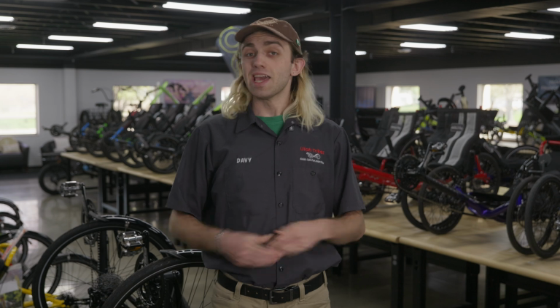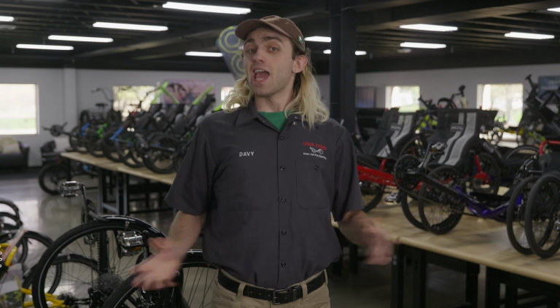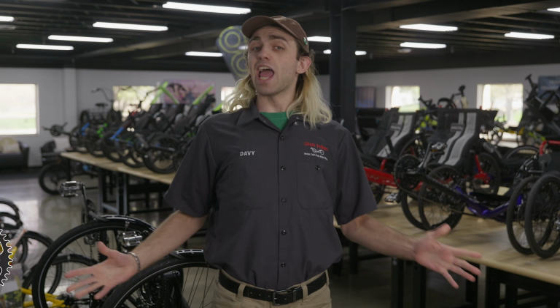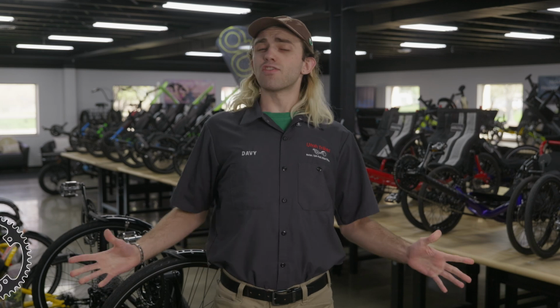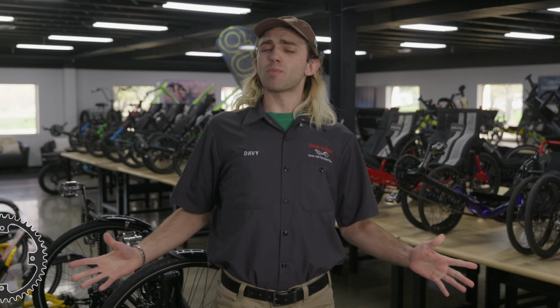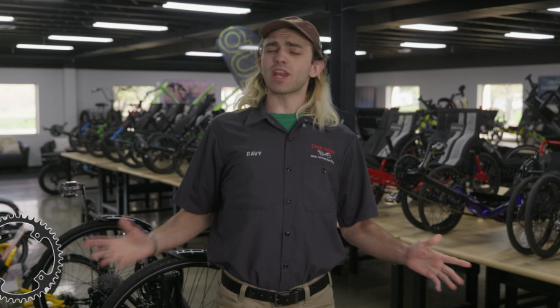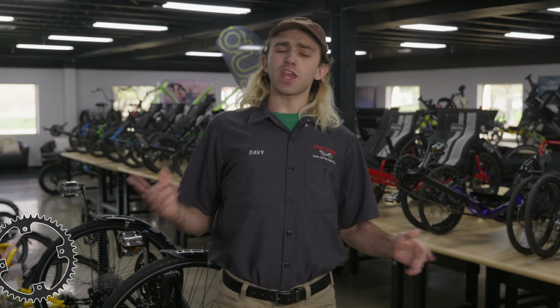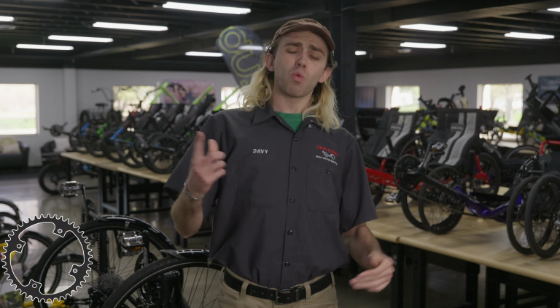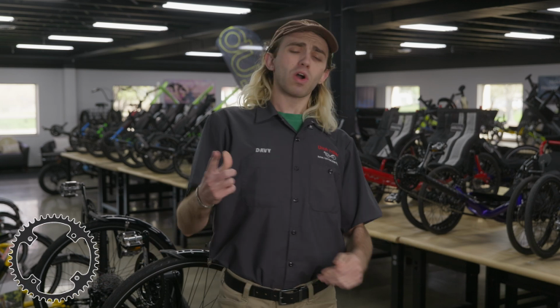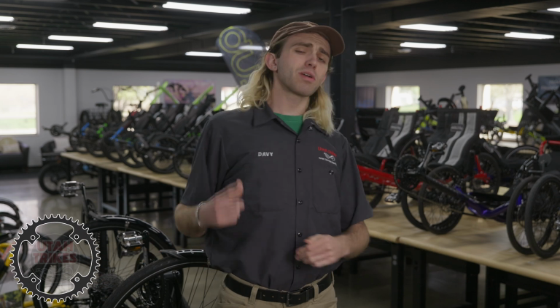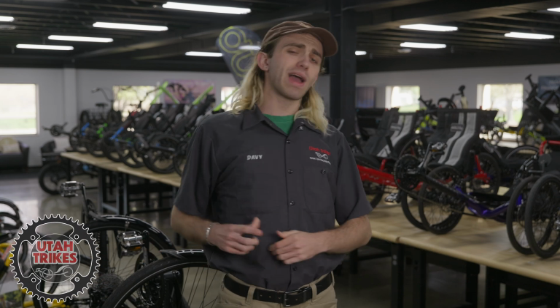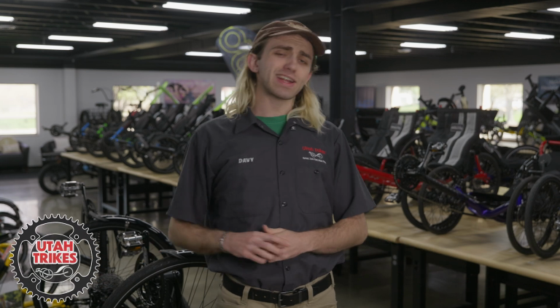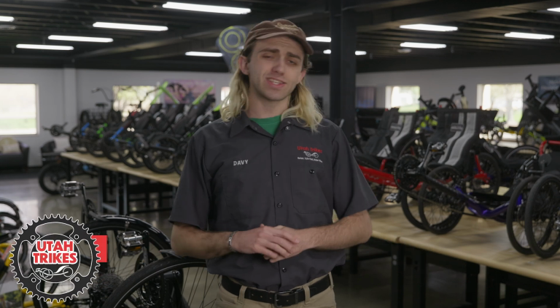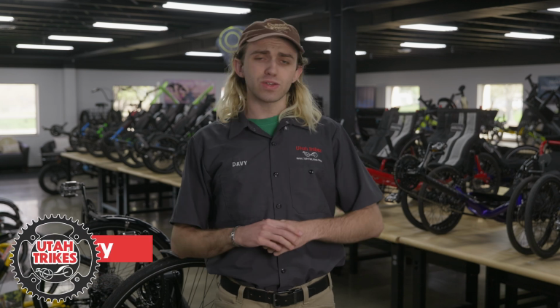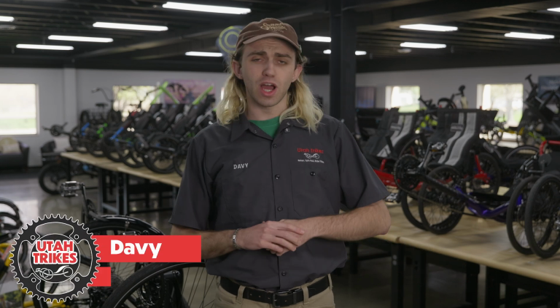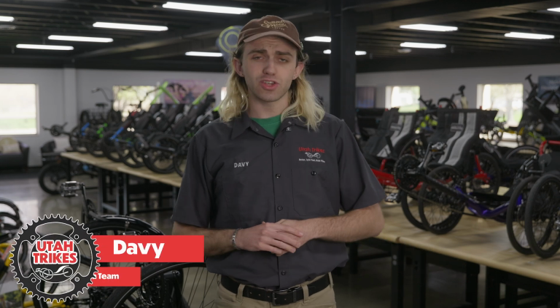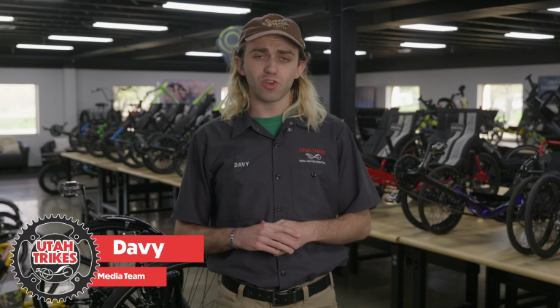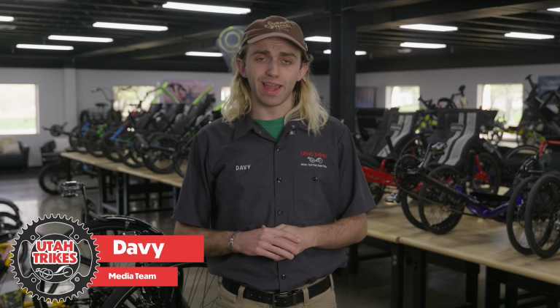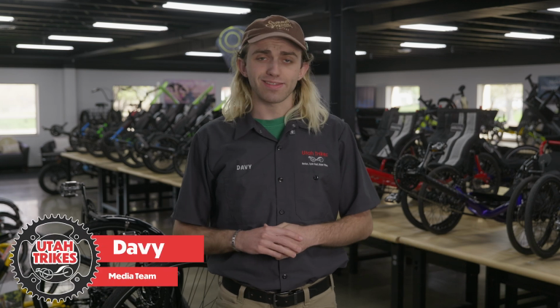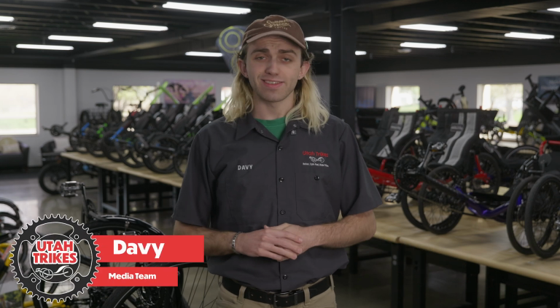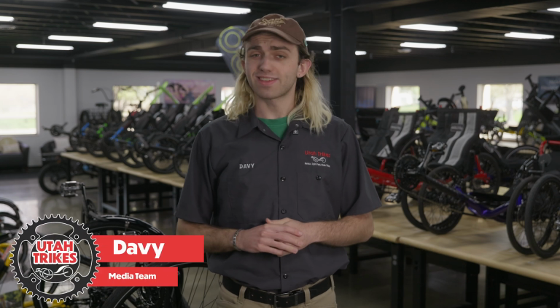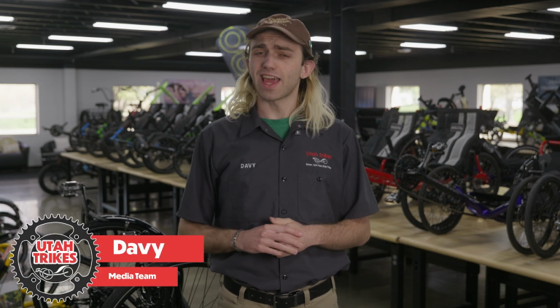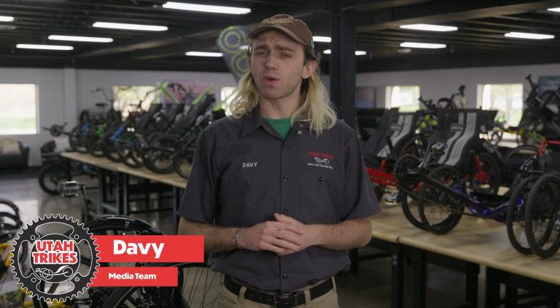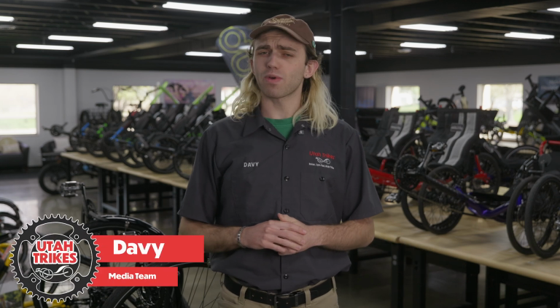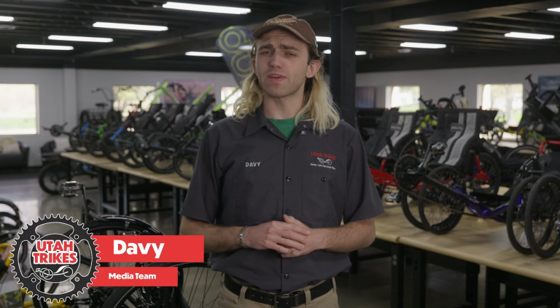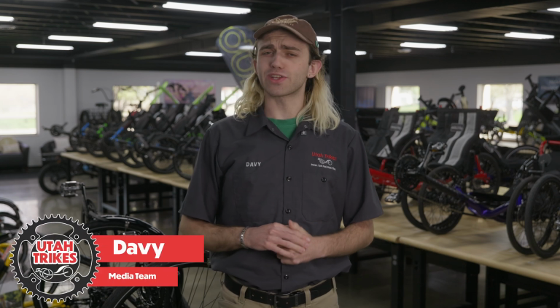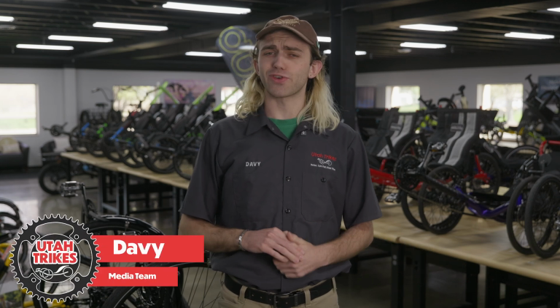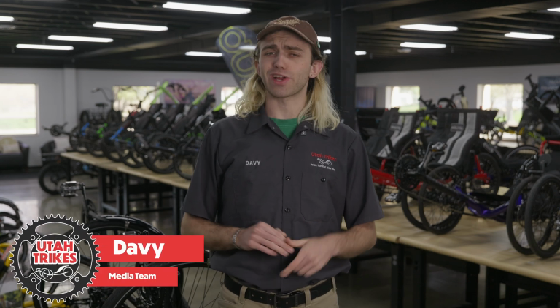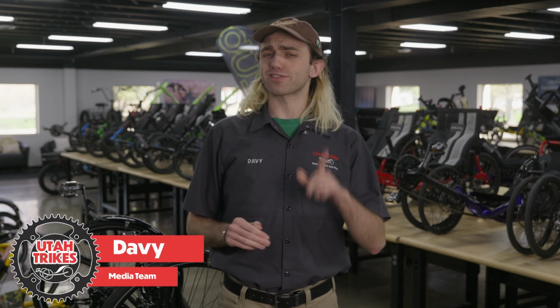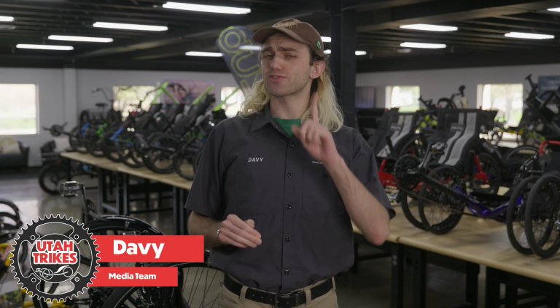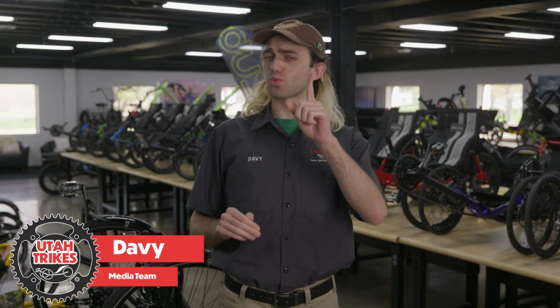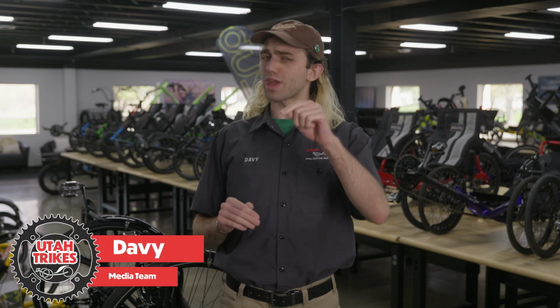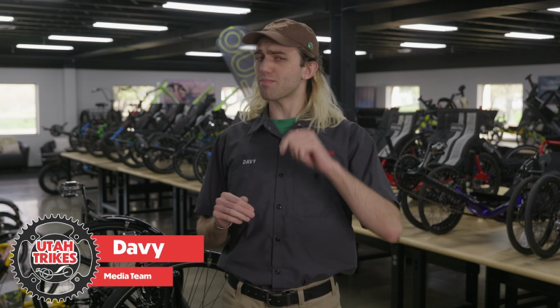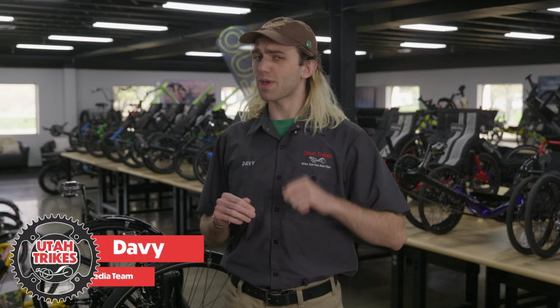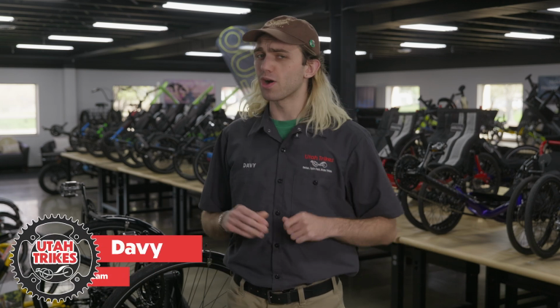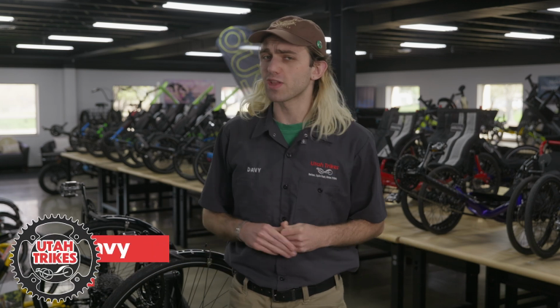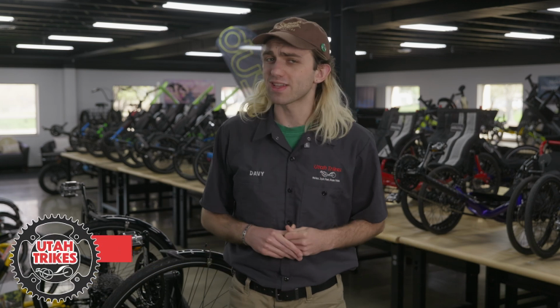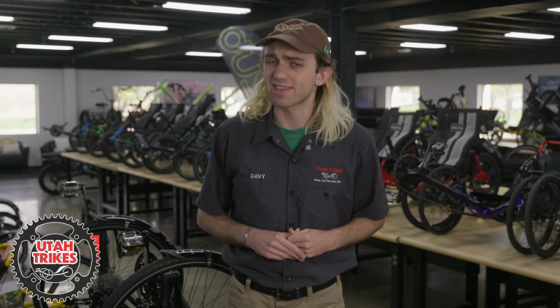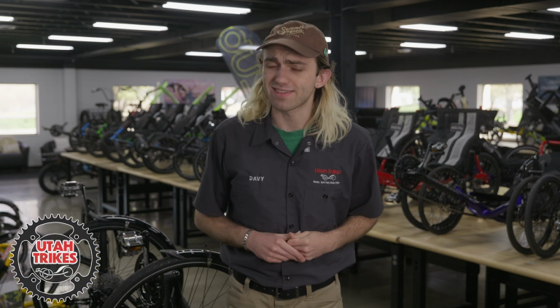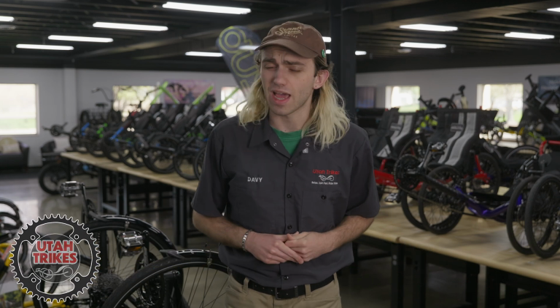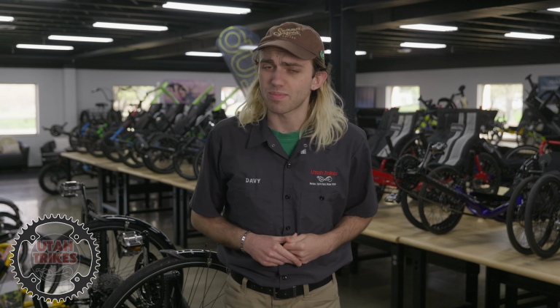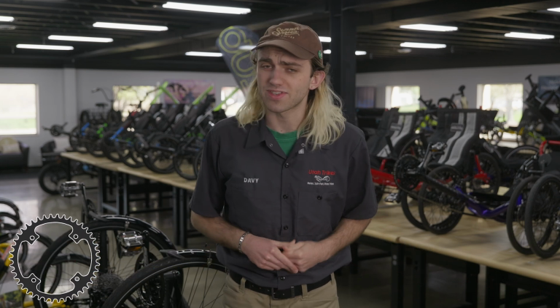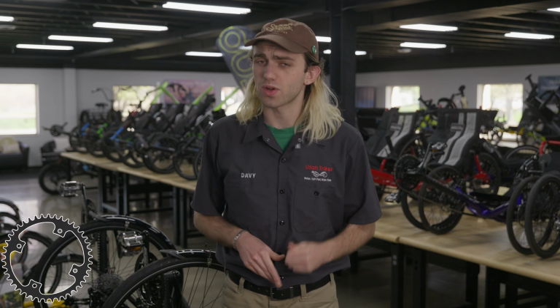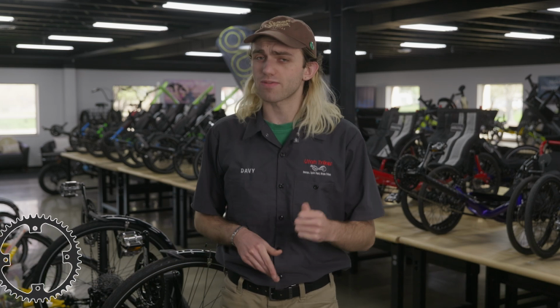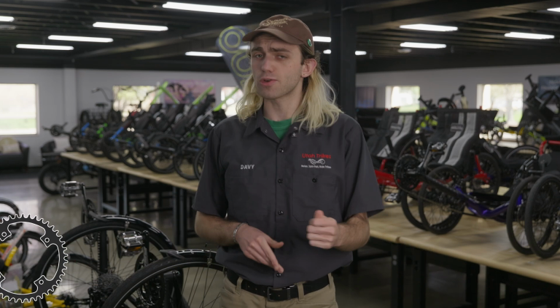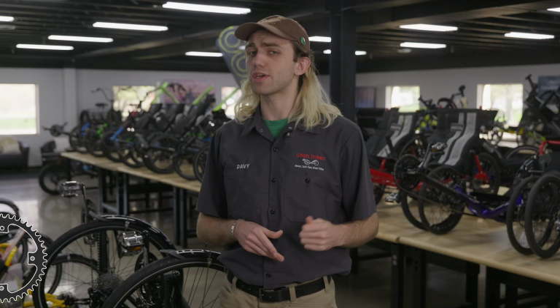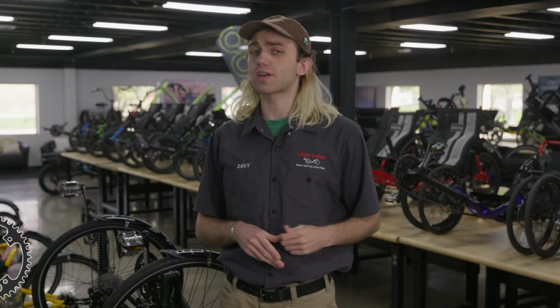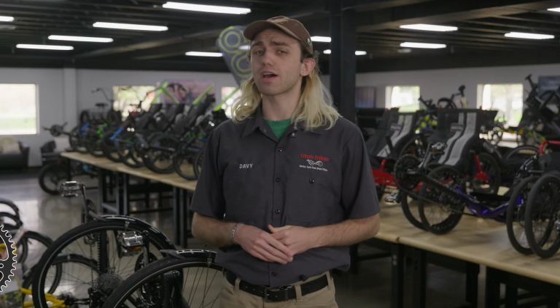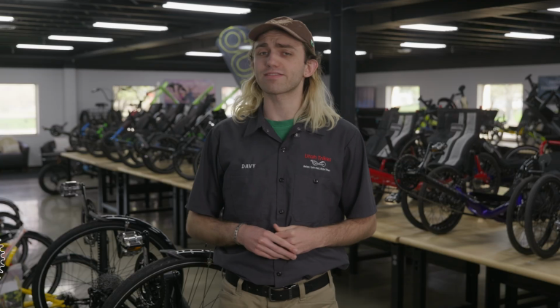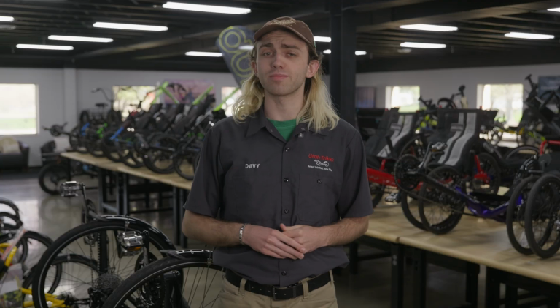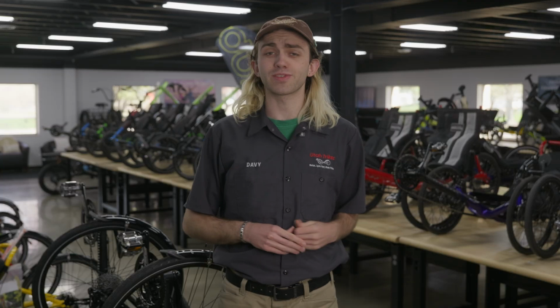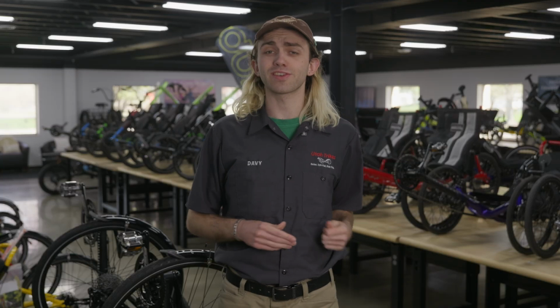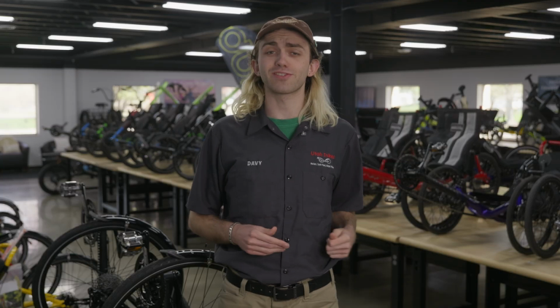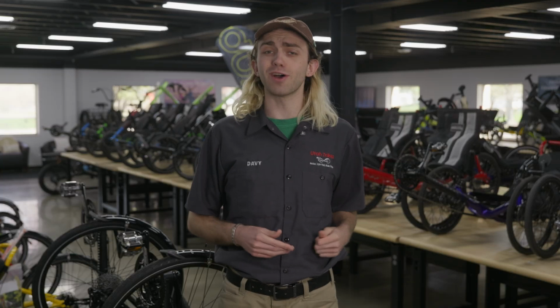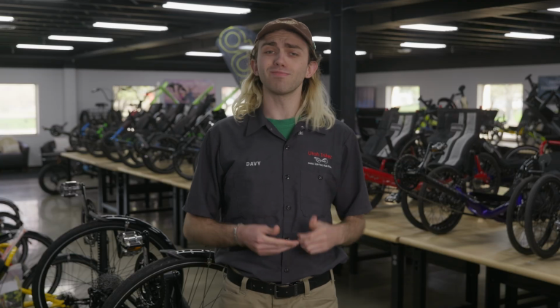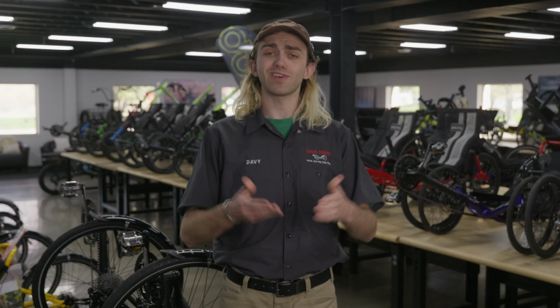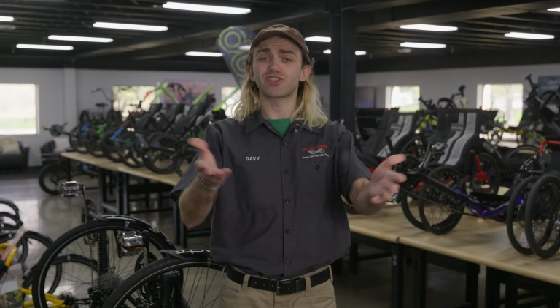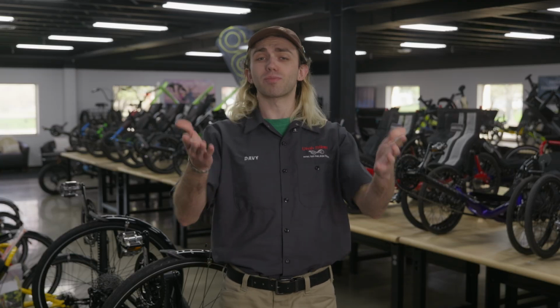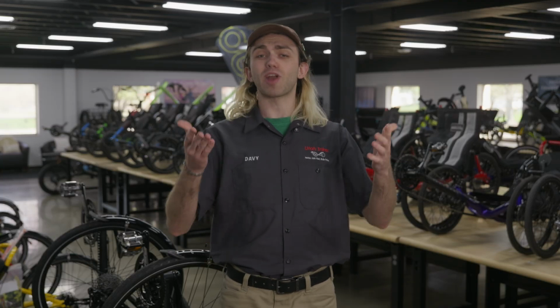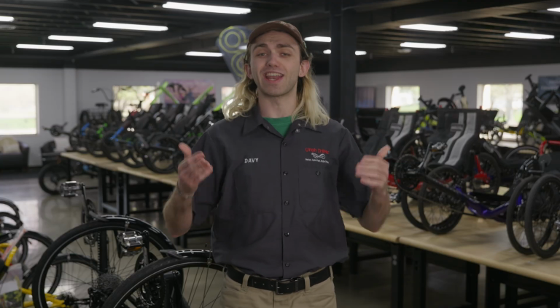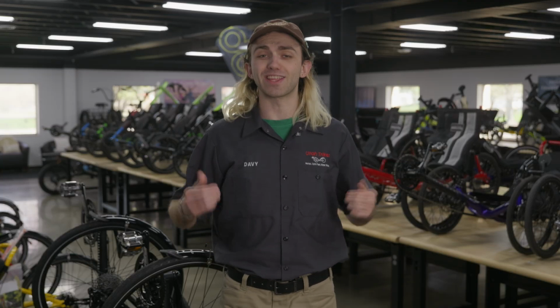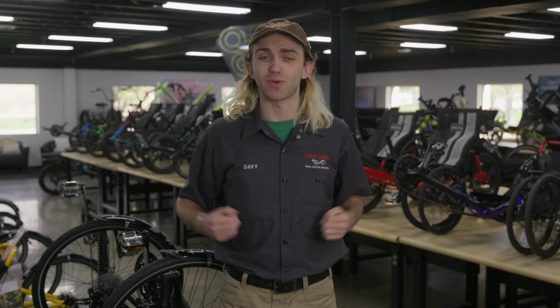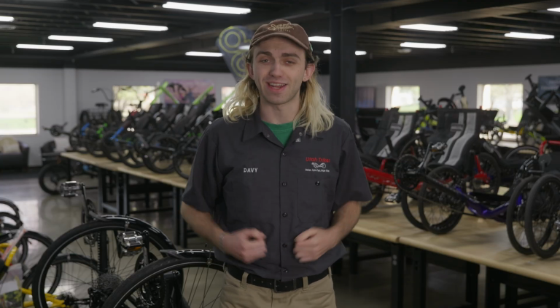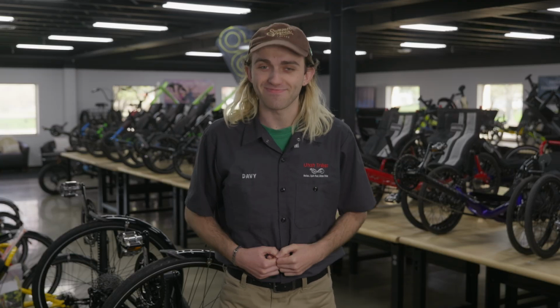Hey everybody, welcome back to Utah Trikes. Today we're featuring a sweet build on this episode of UT Customs, so let's jump right into it.